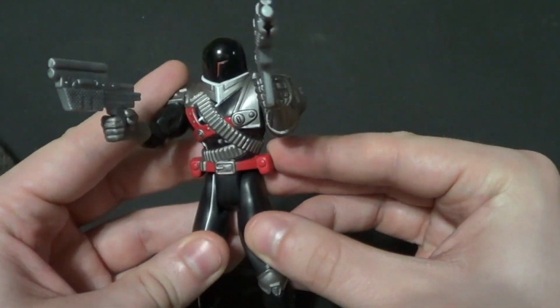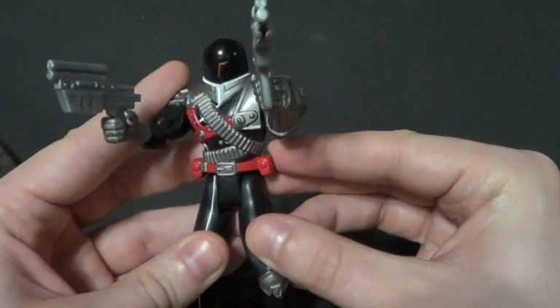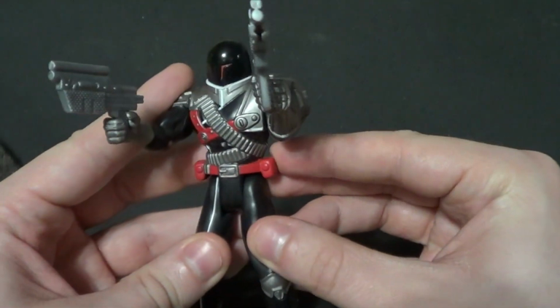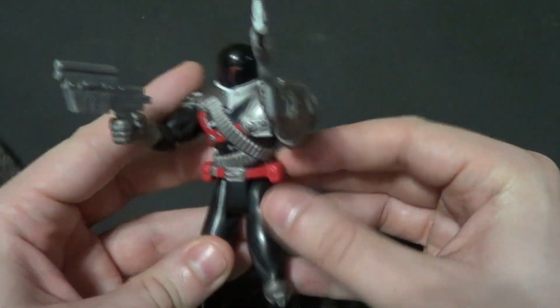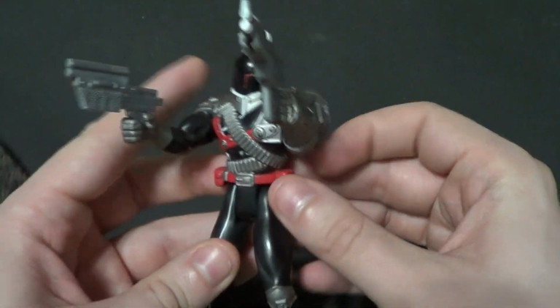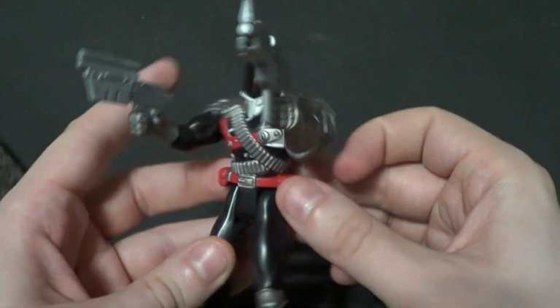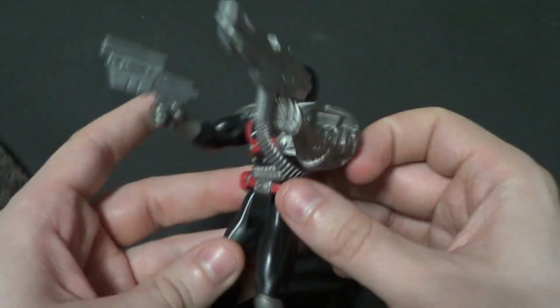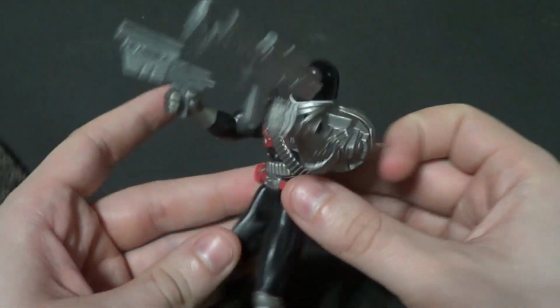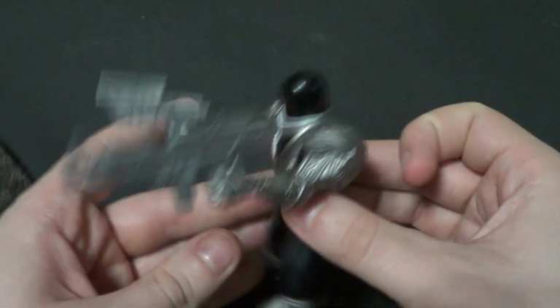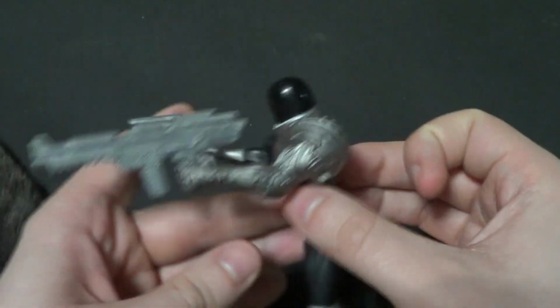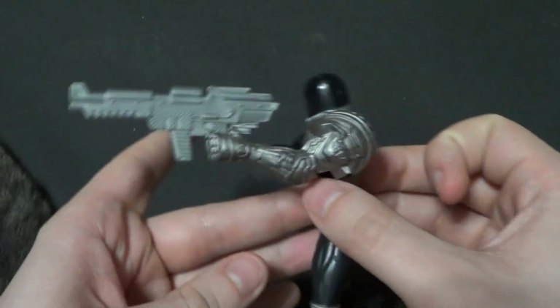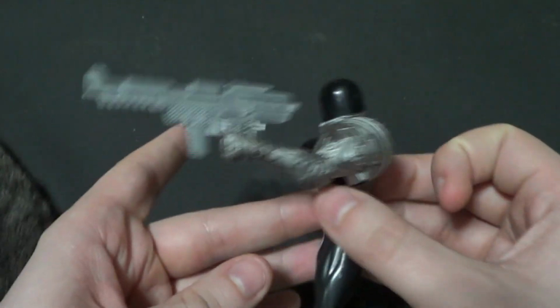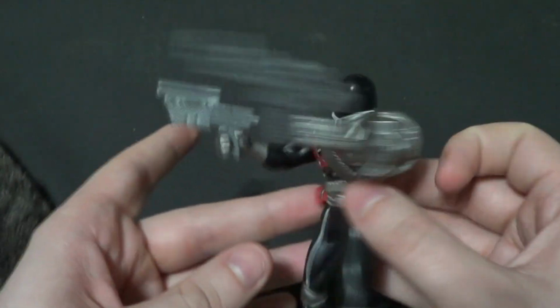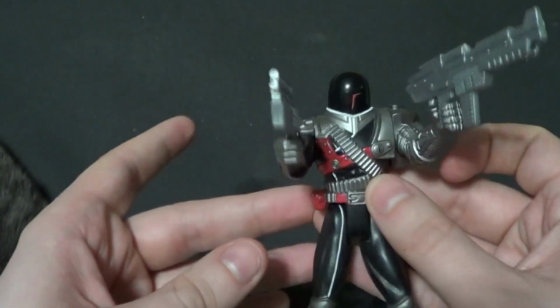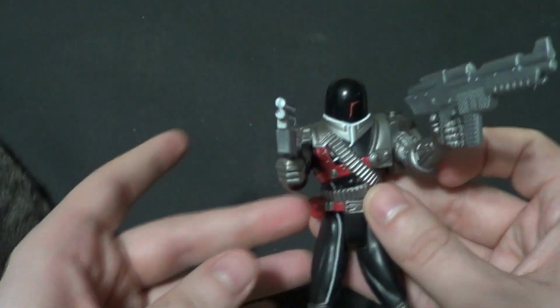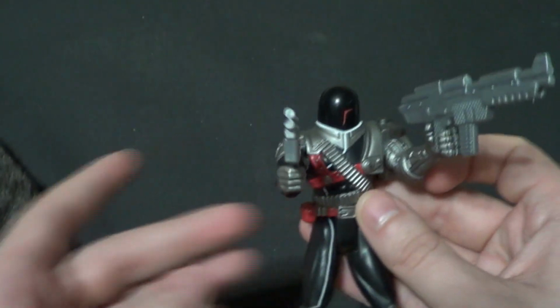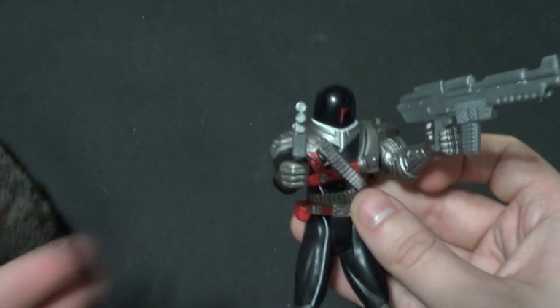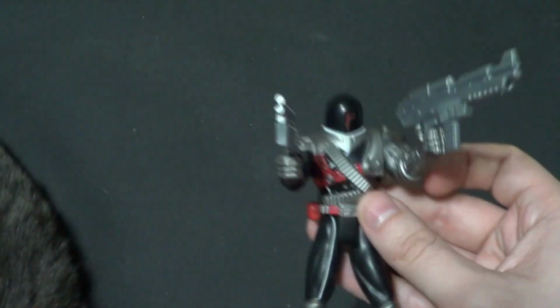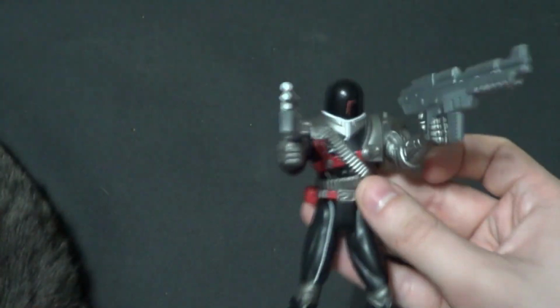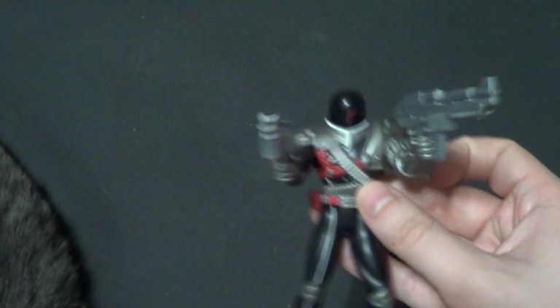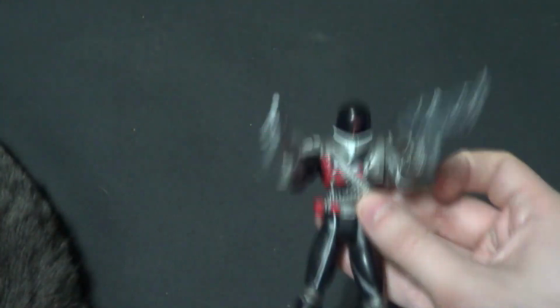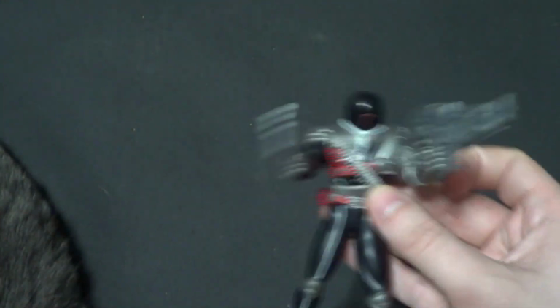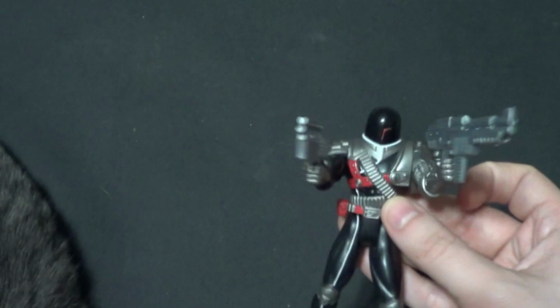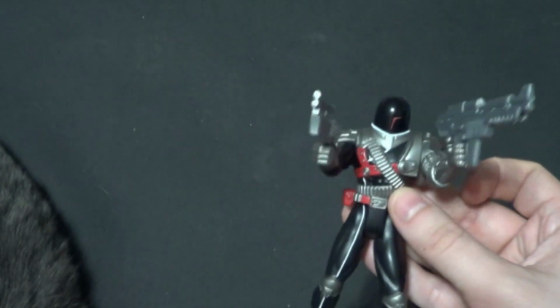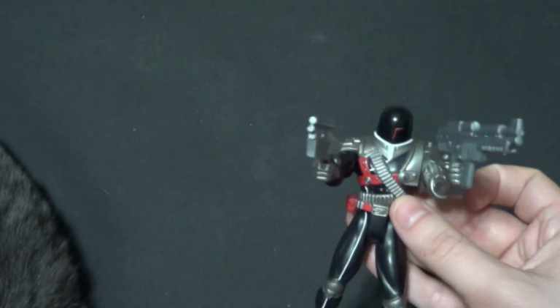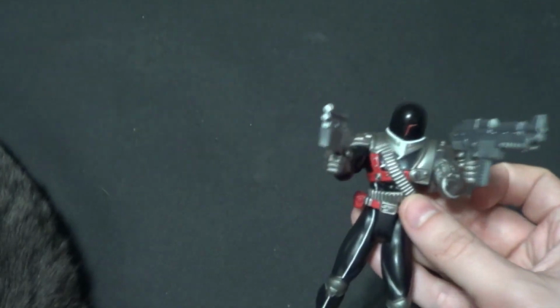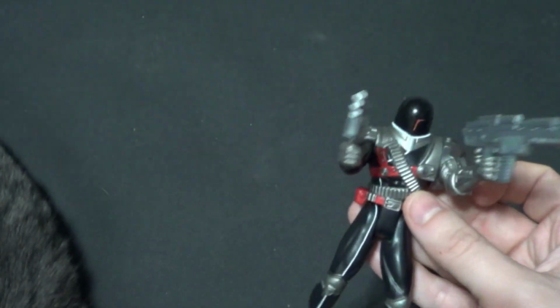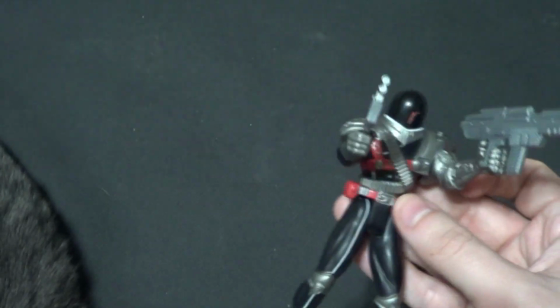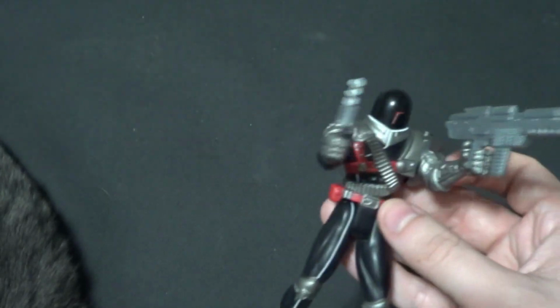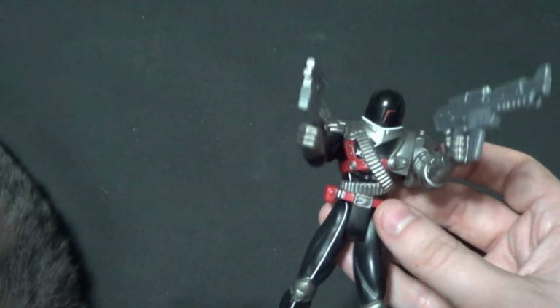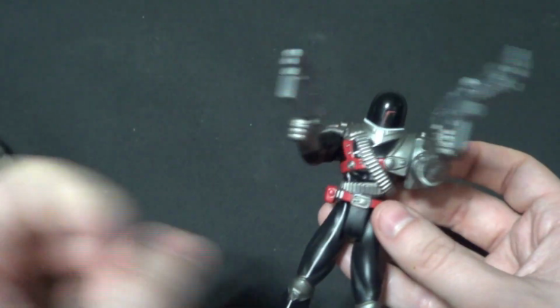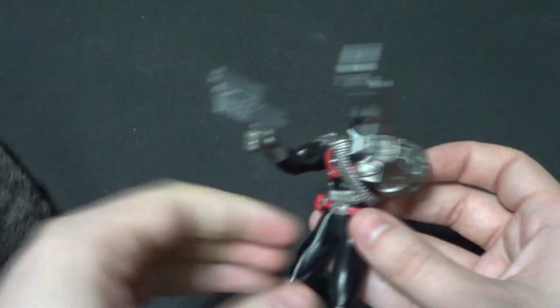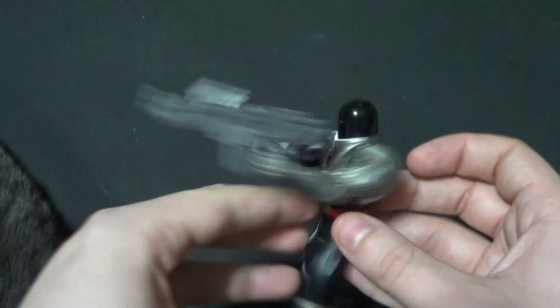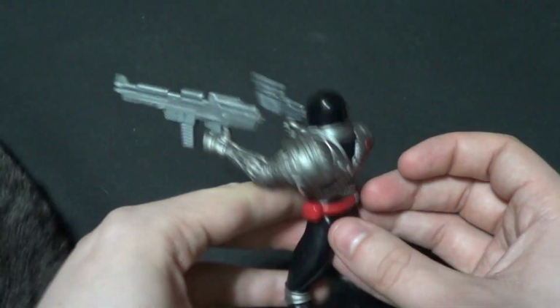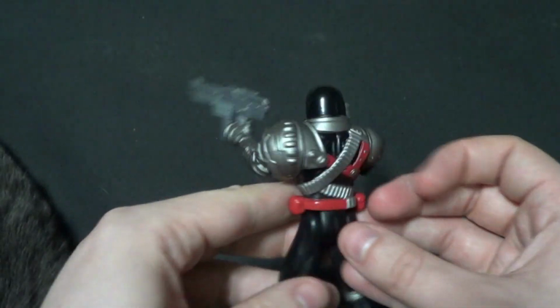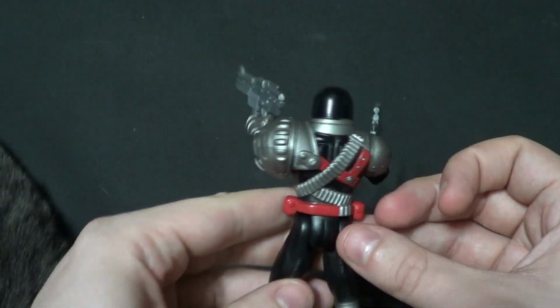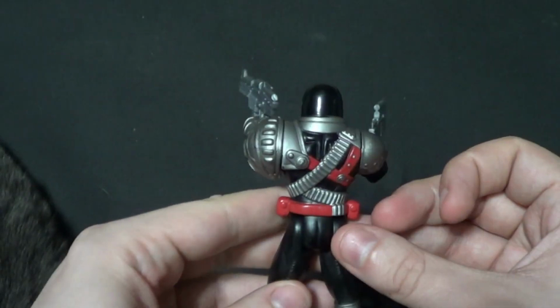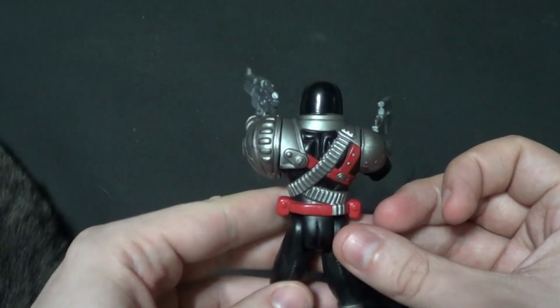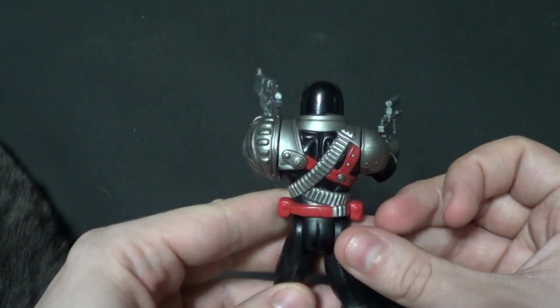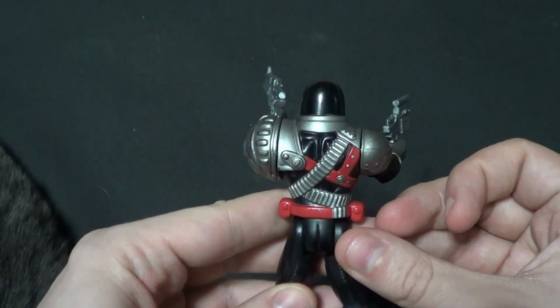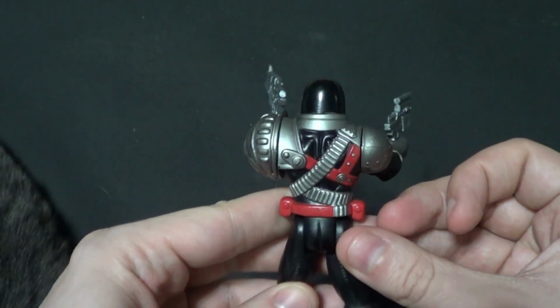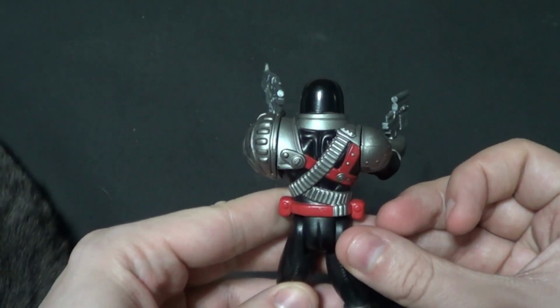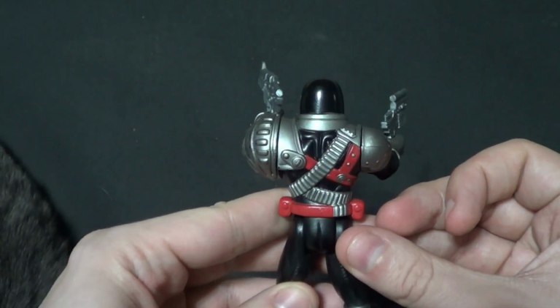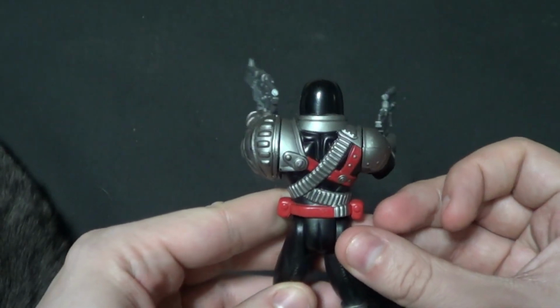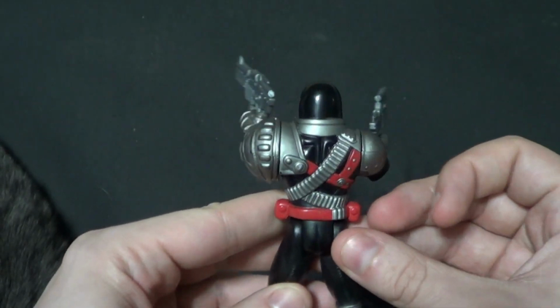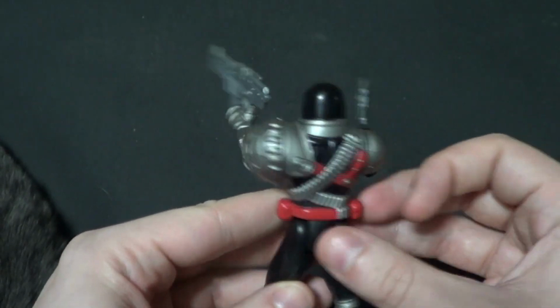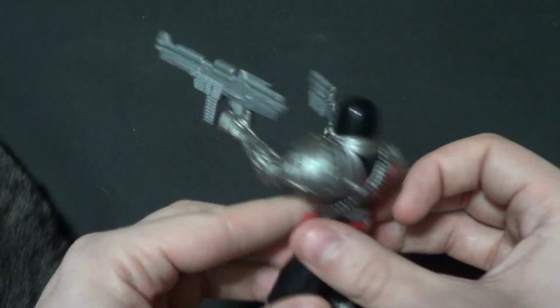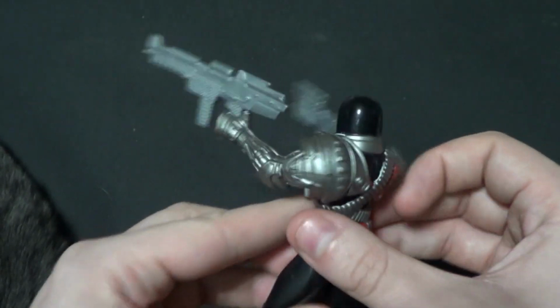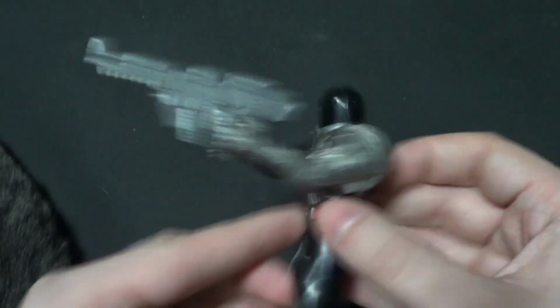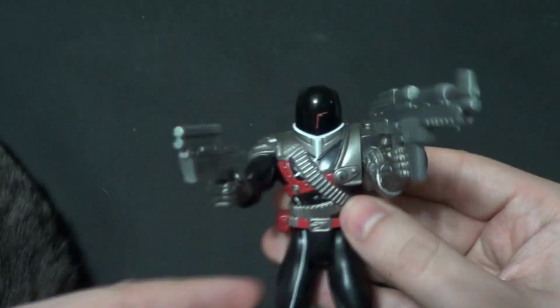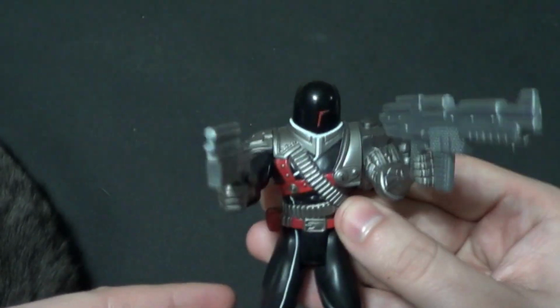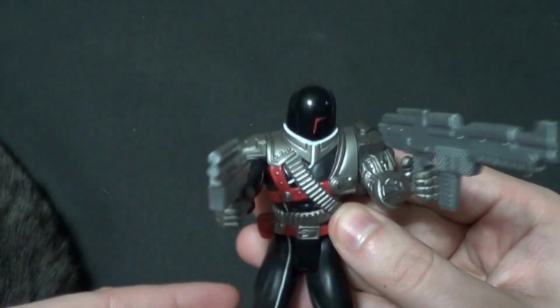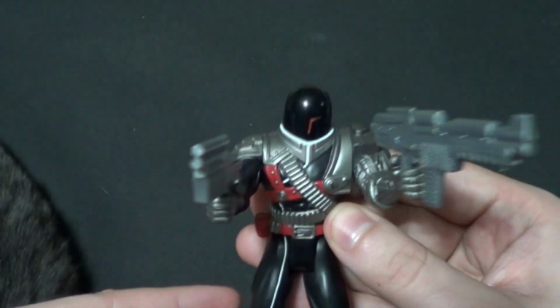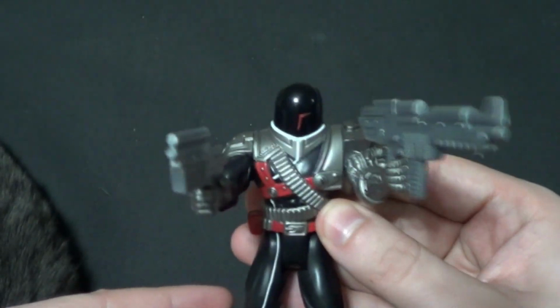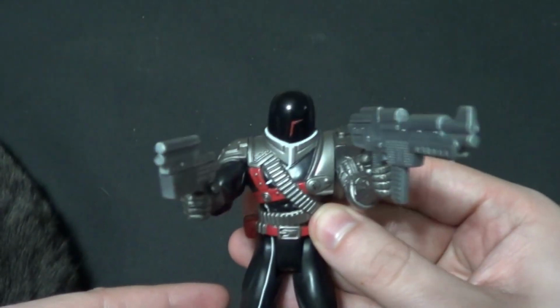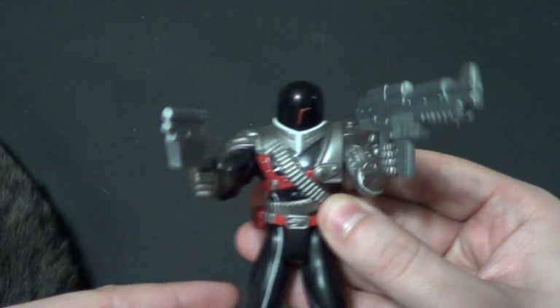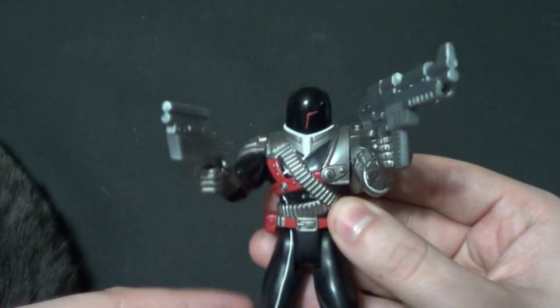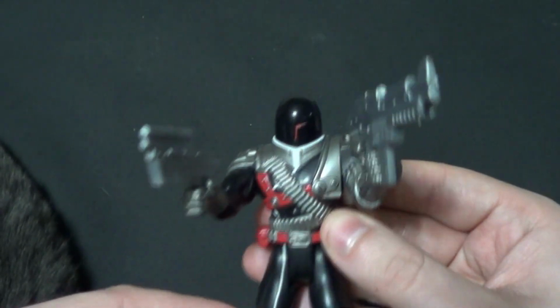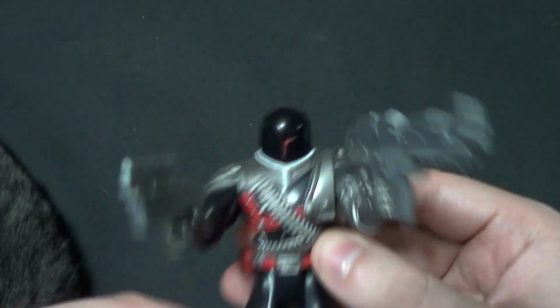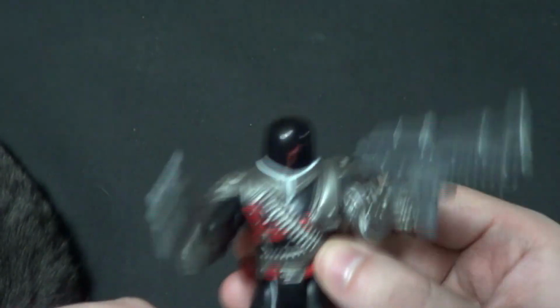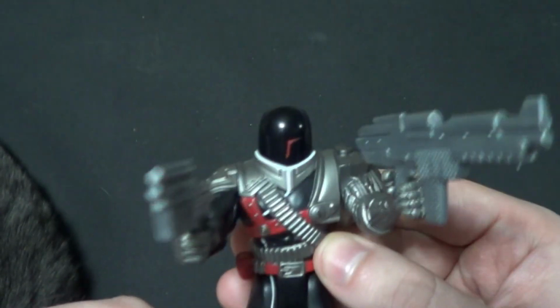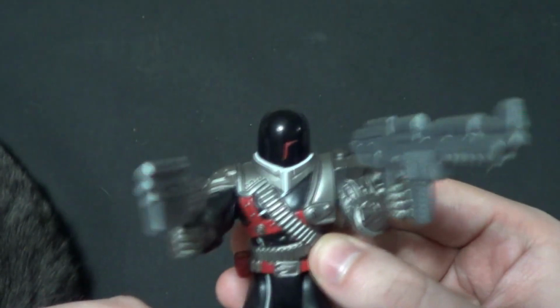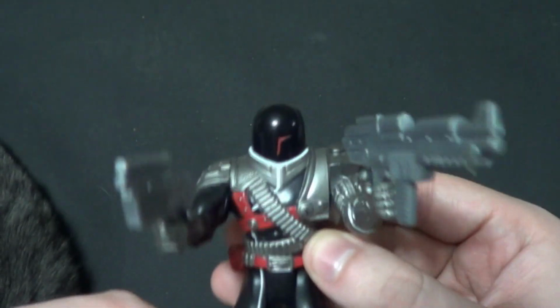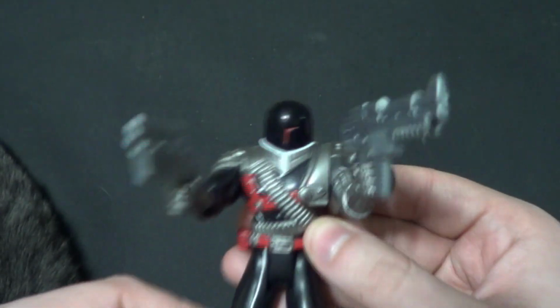I'd love some adult collectible VR Troopers, but I want to get all these vintage VR Troopers figures actually. I want them all now. Give them to me.